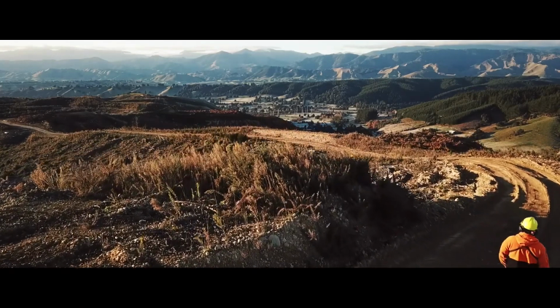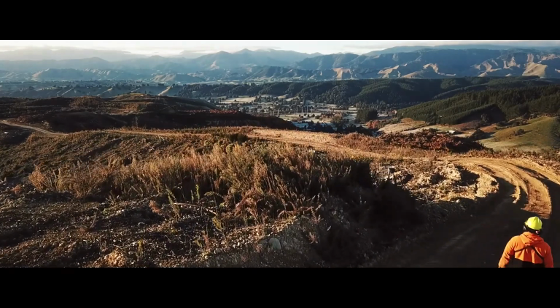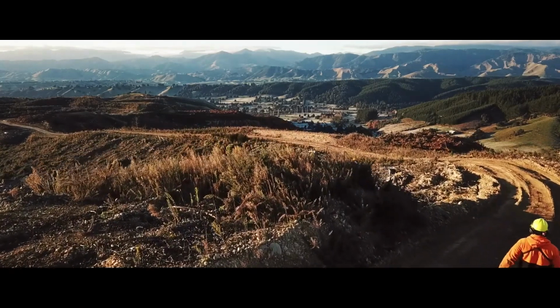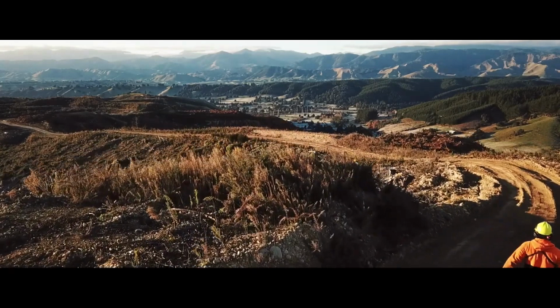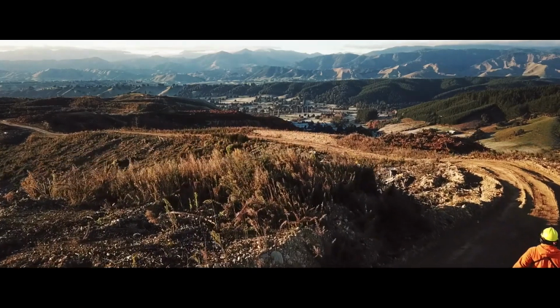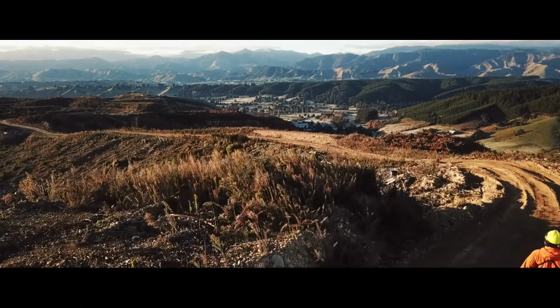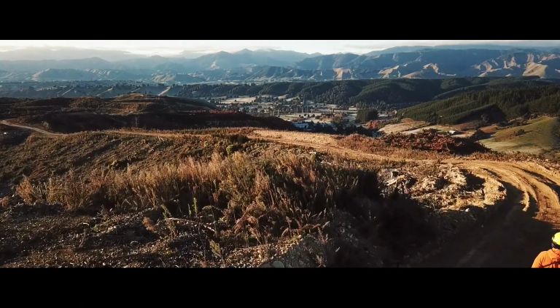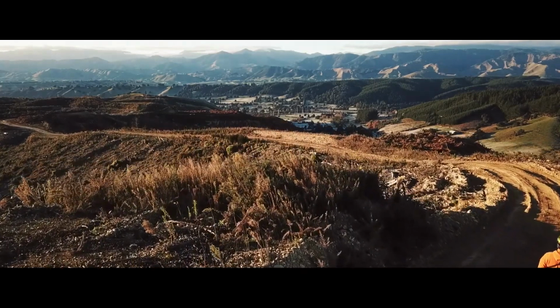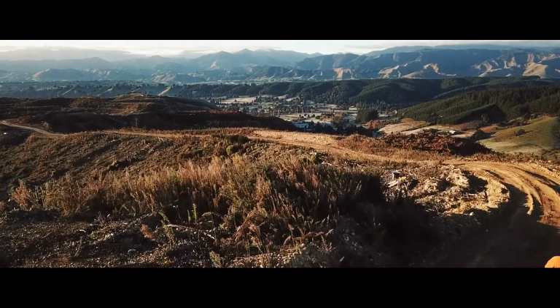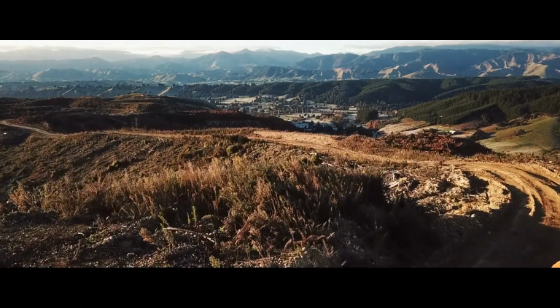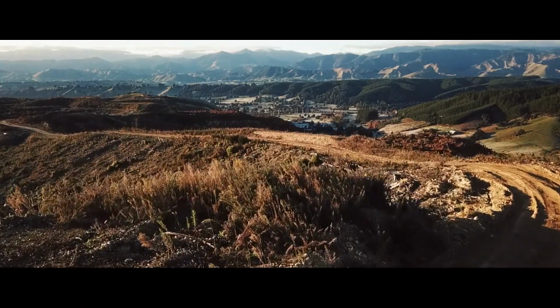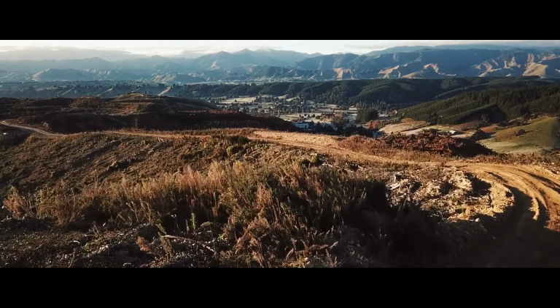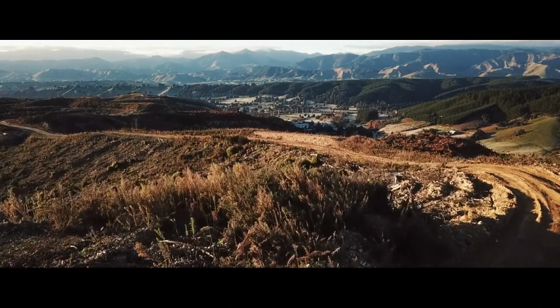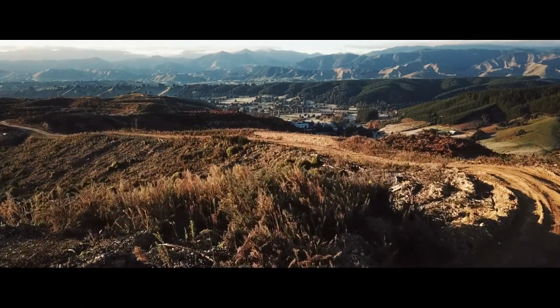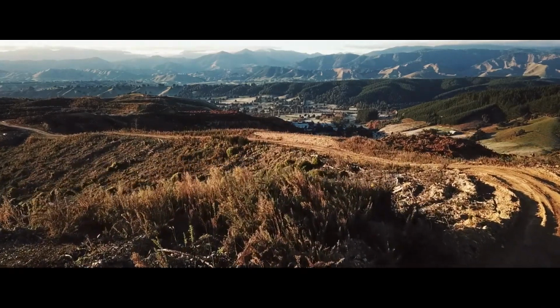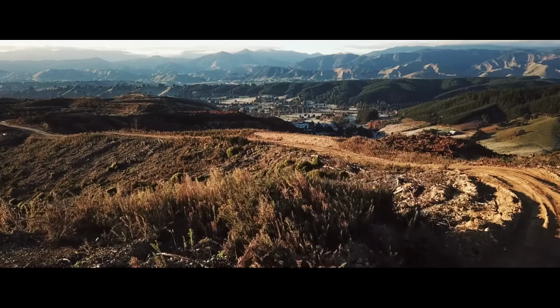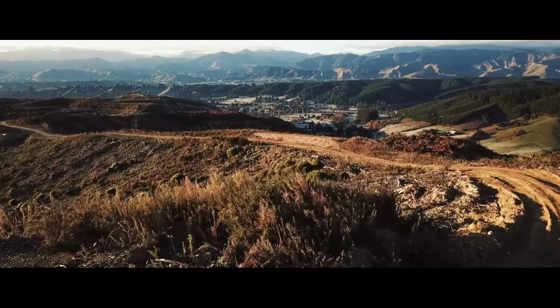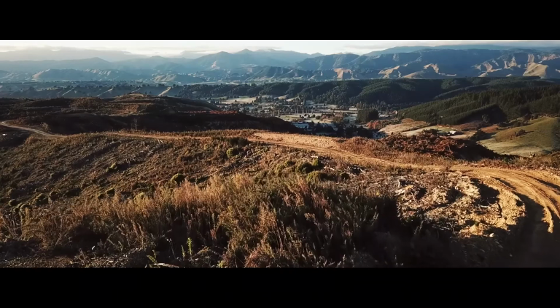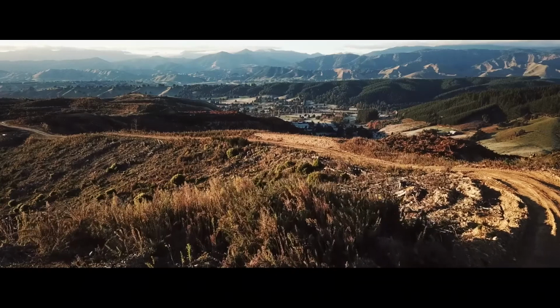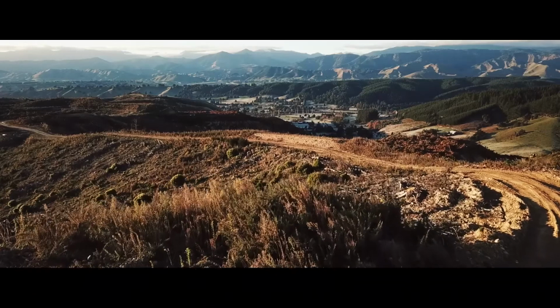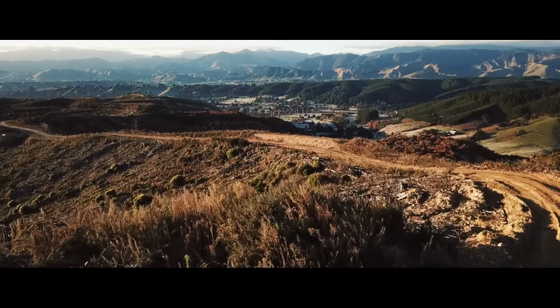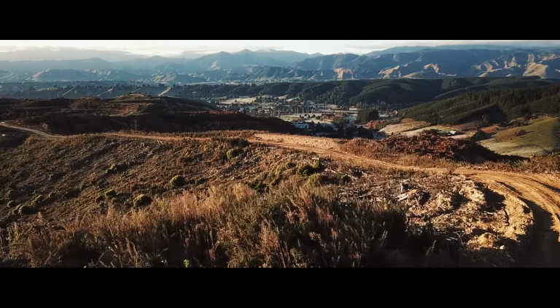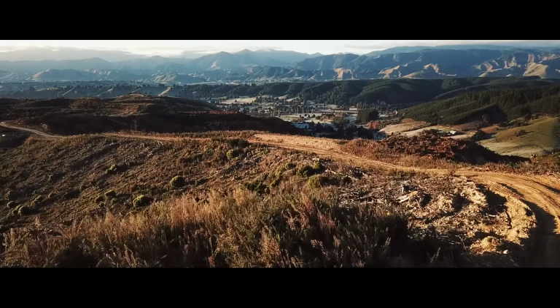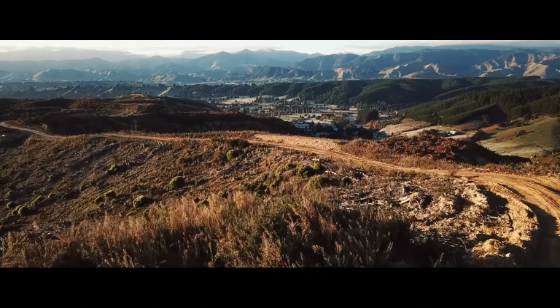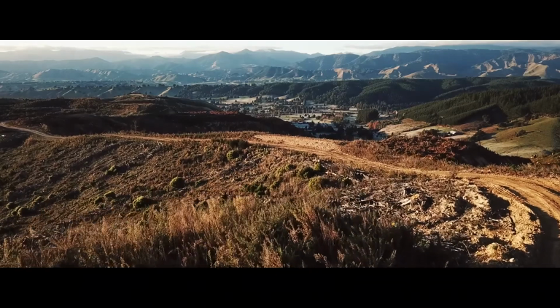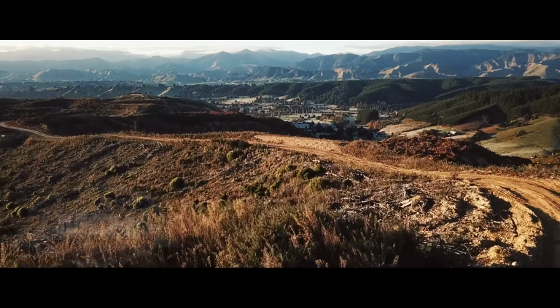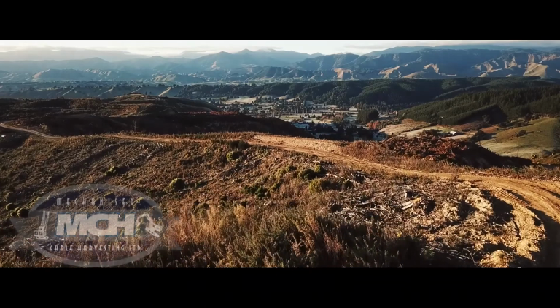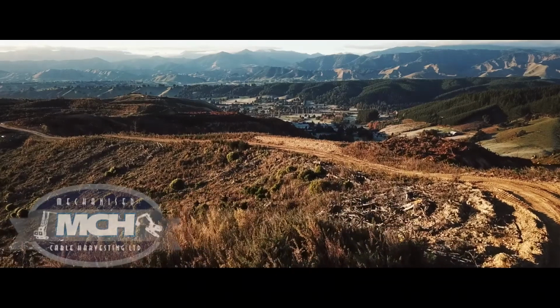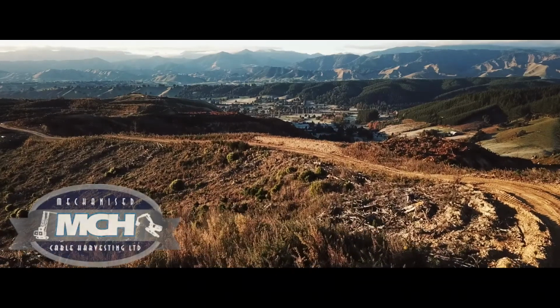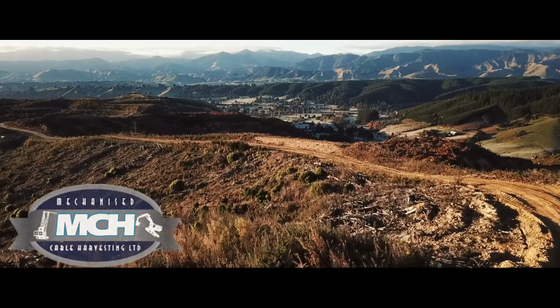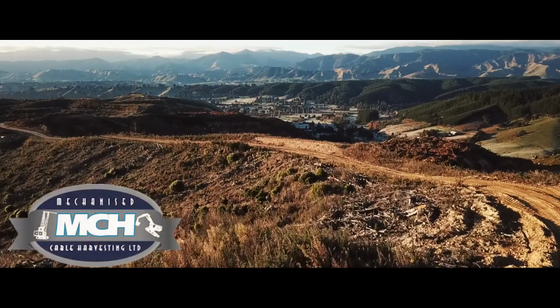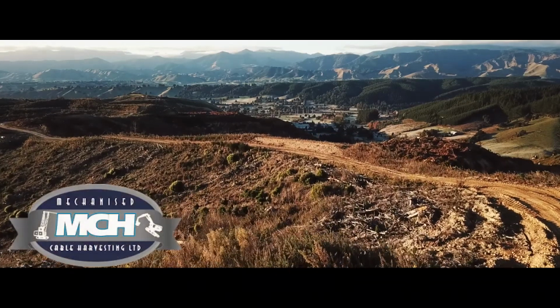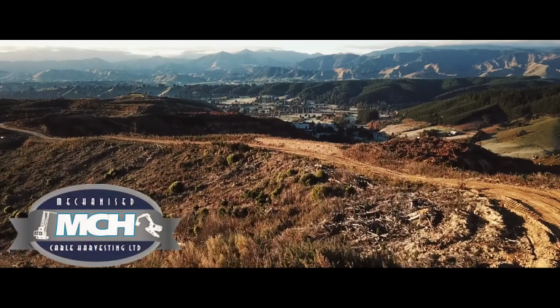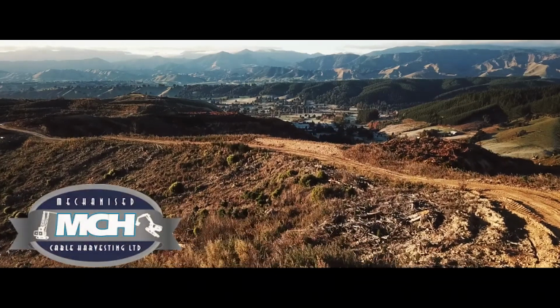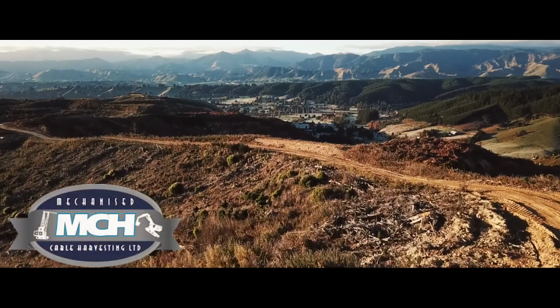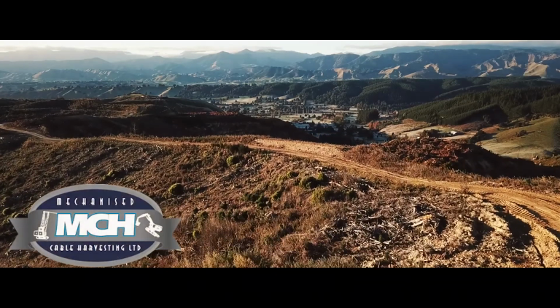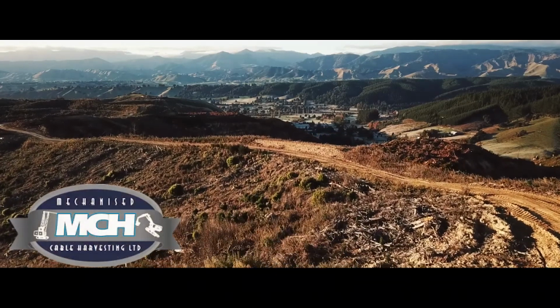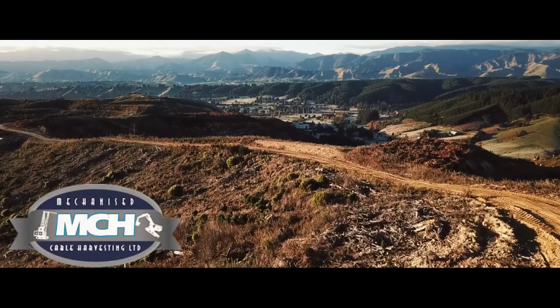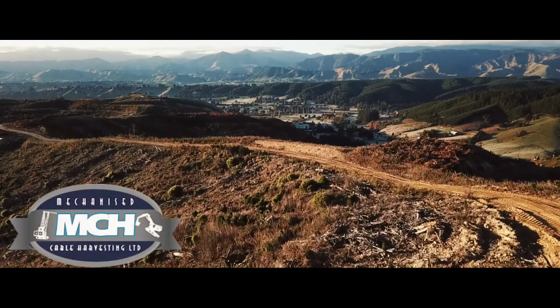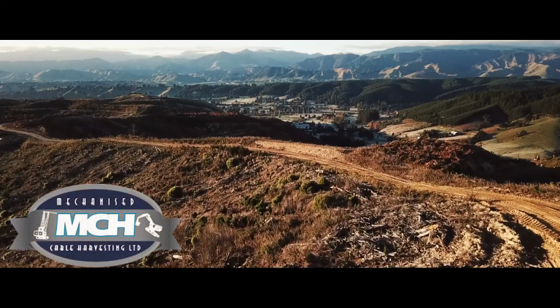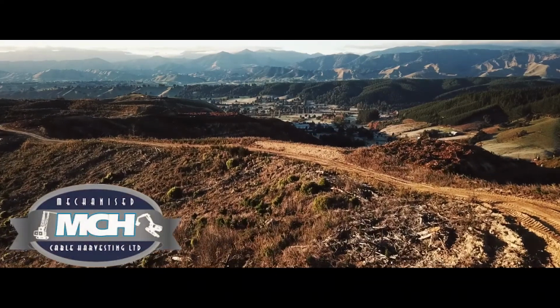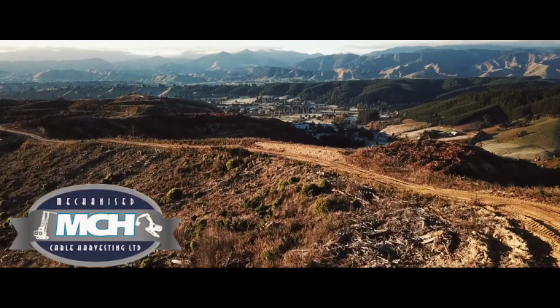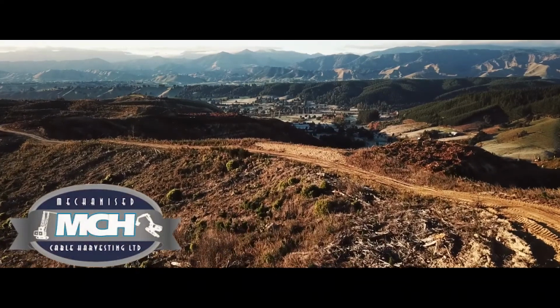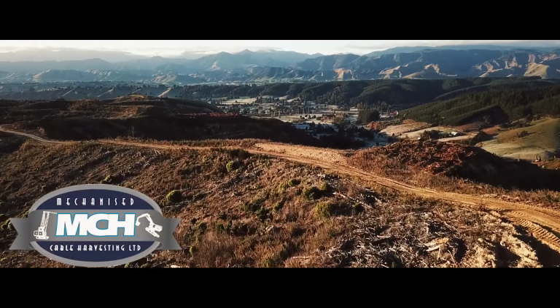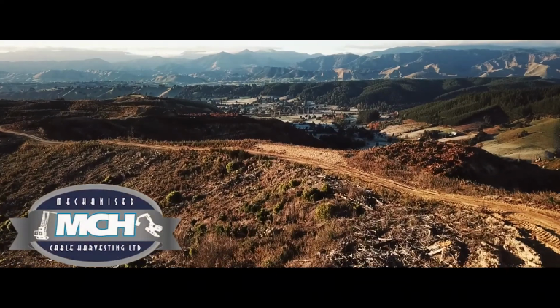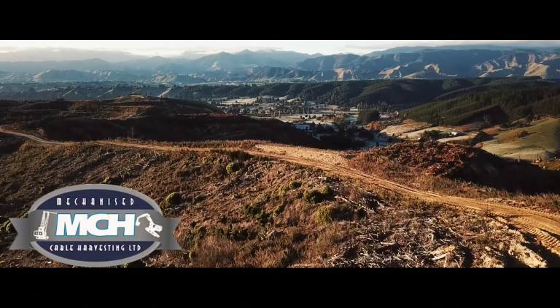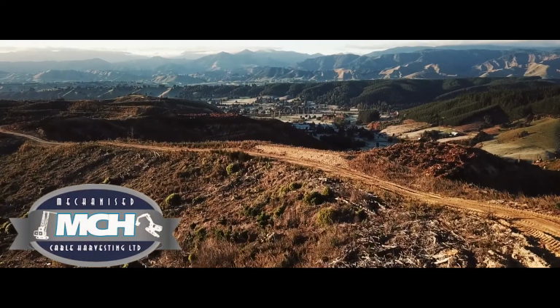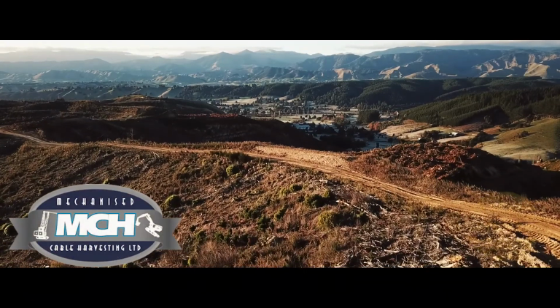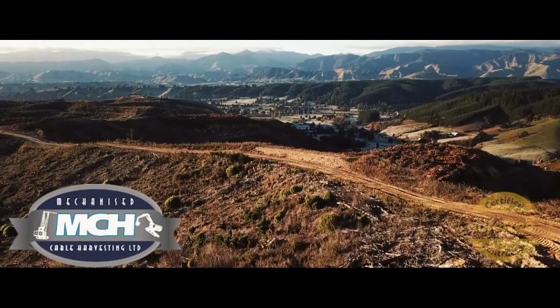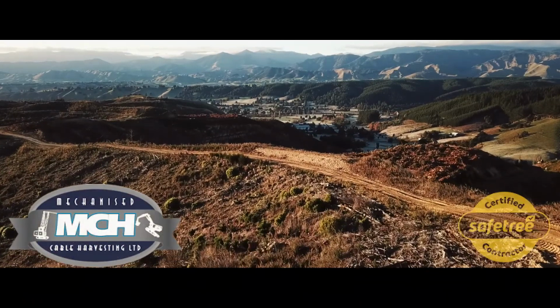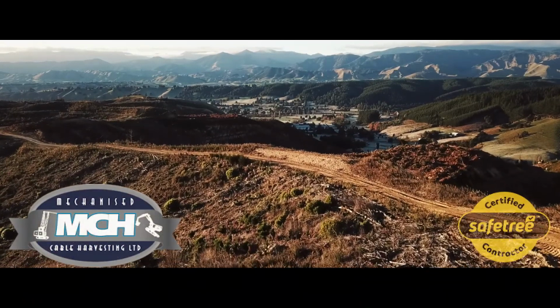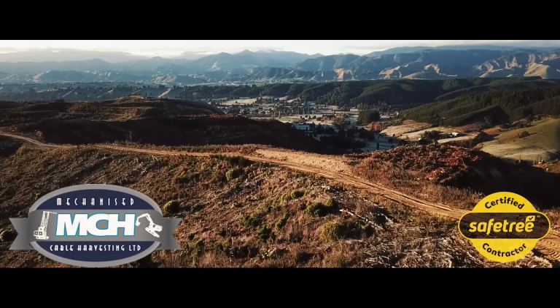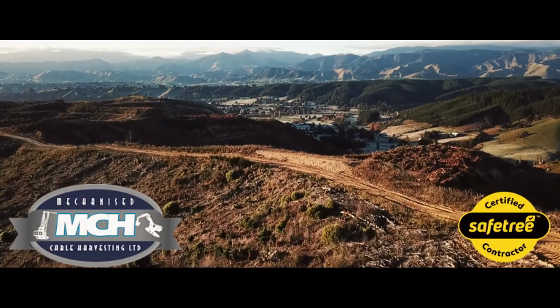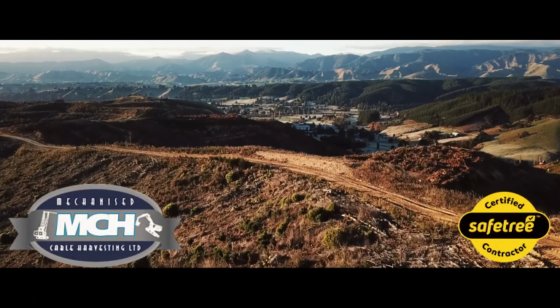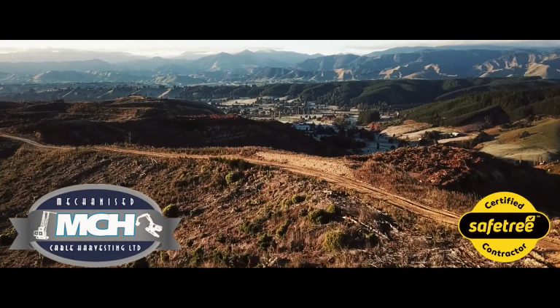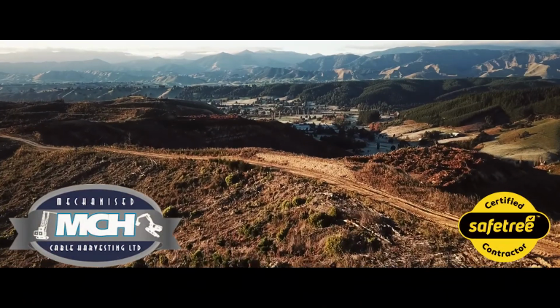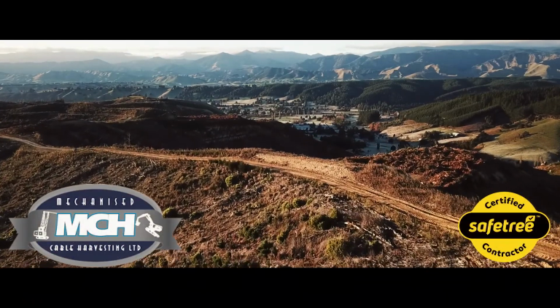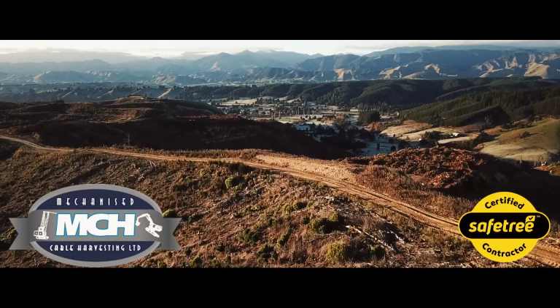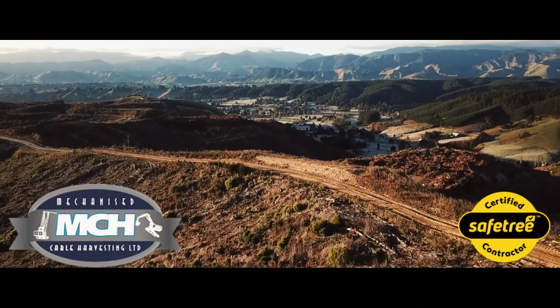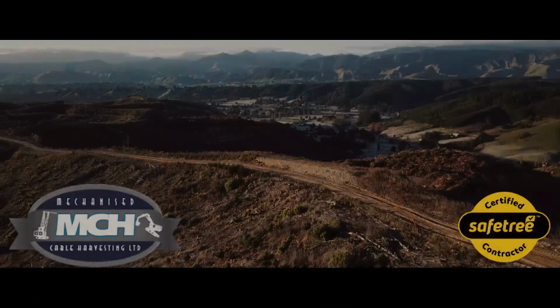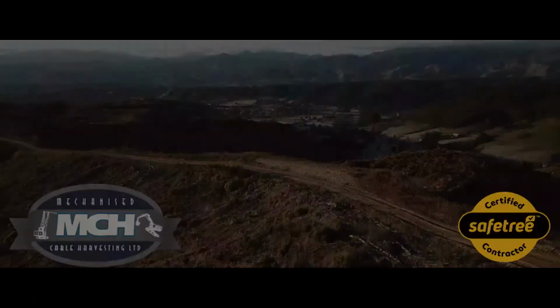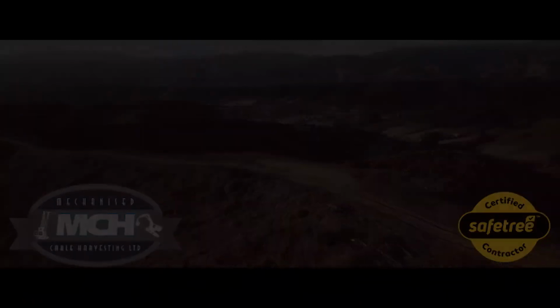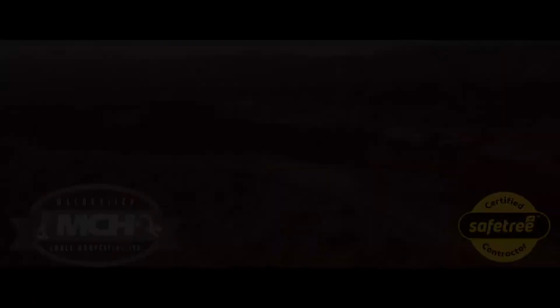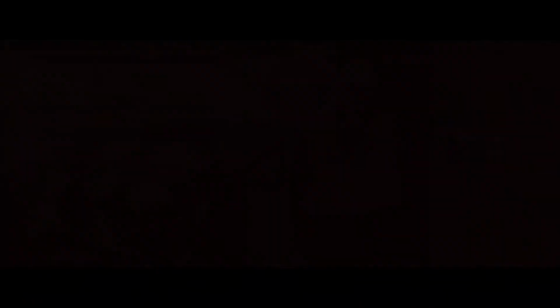Kia ora koutou. Welcome to the safety induction video of mechanized cable harvesting.